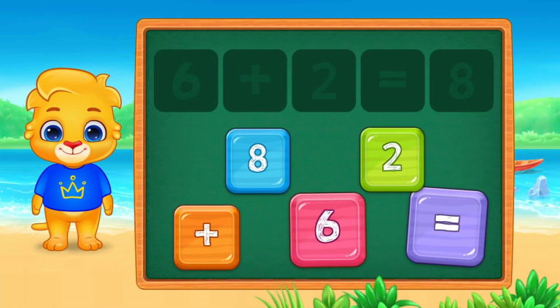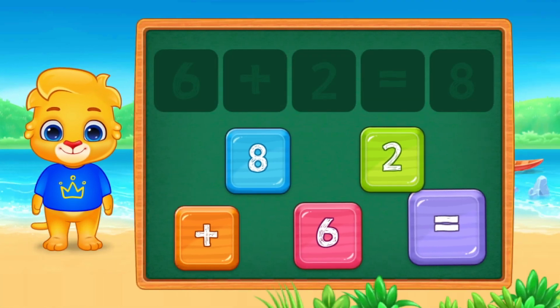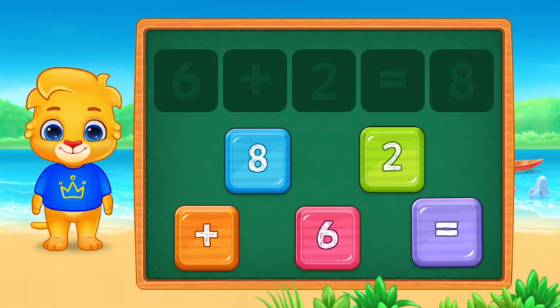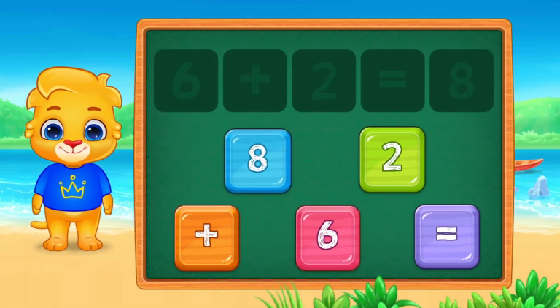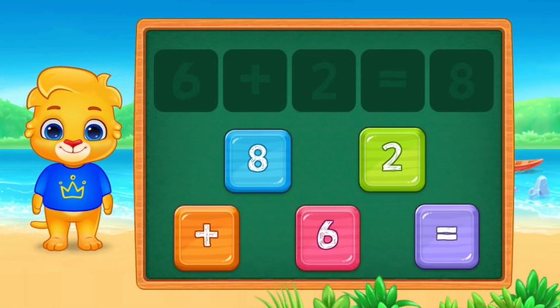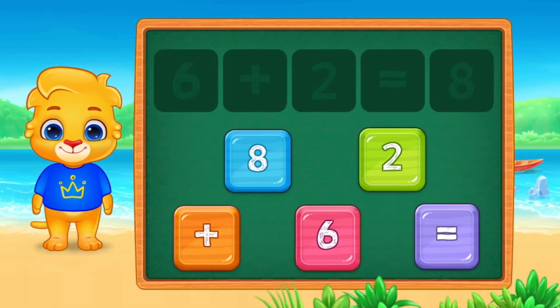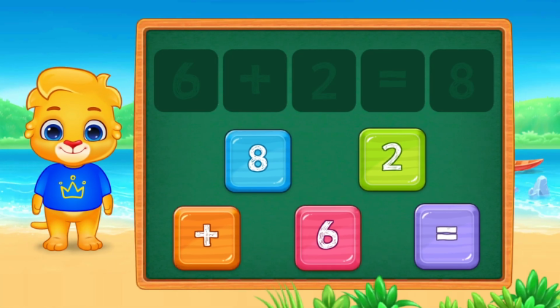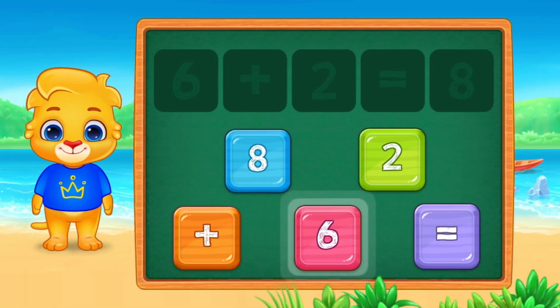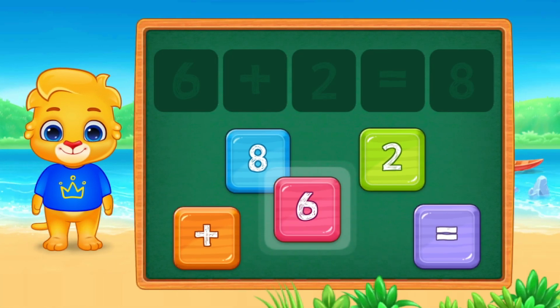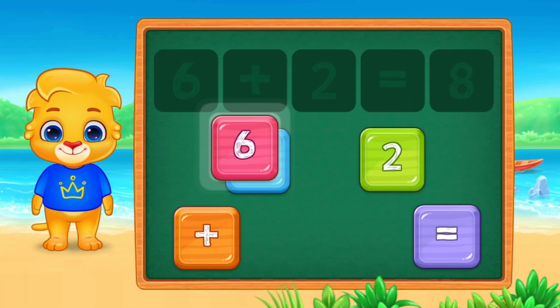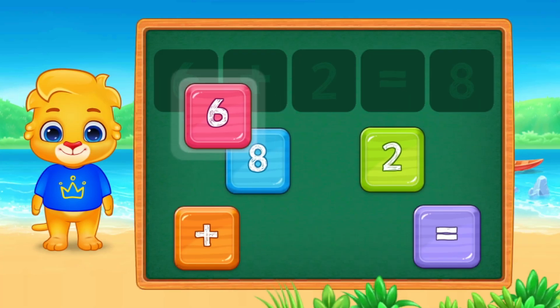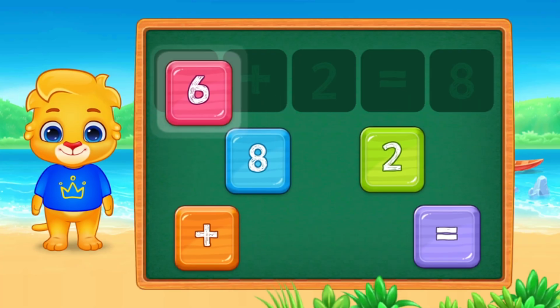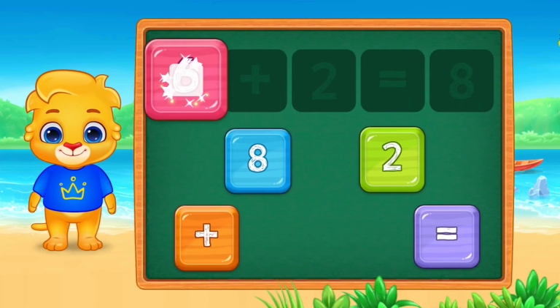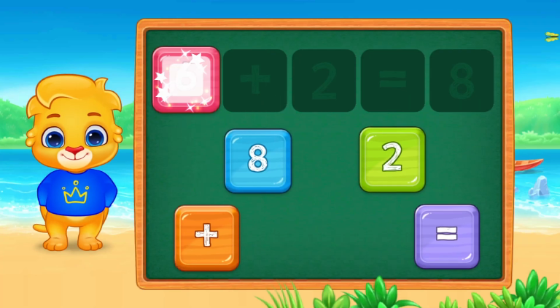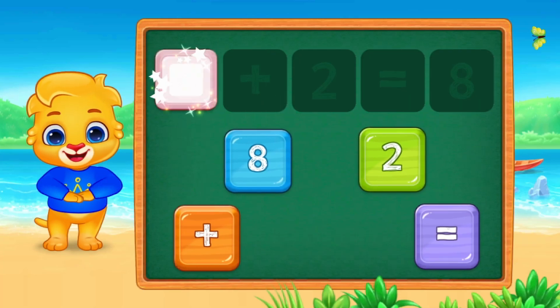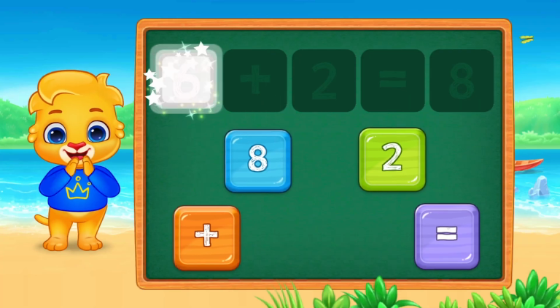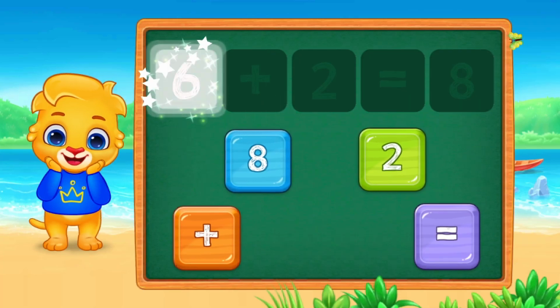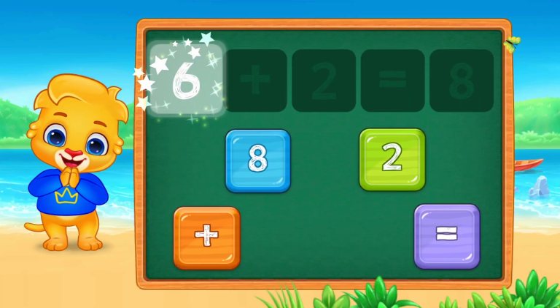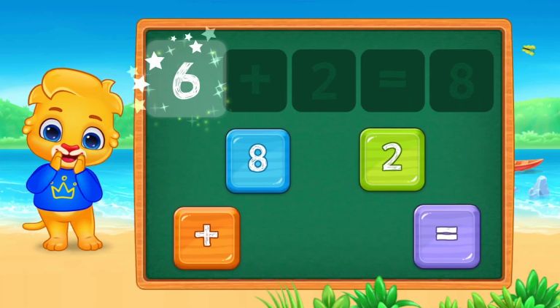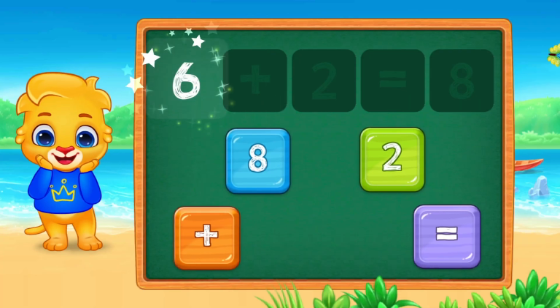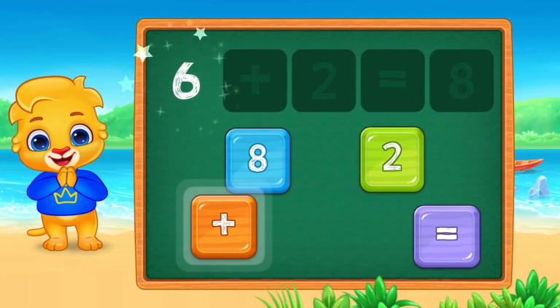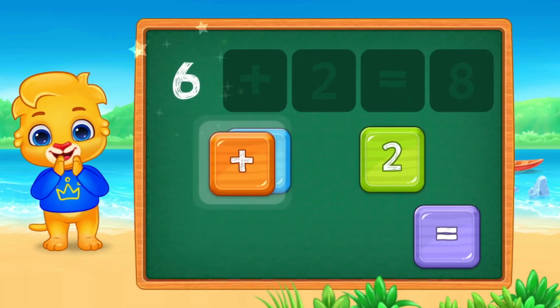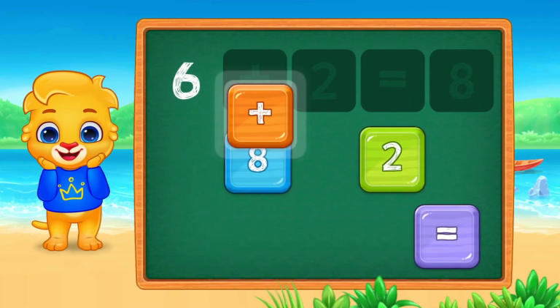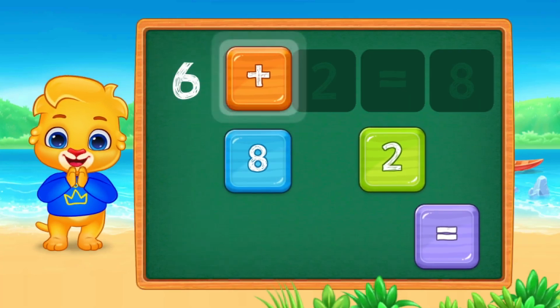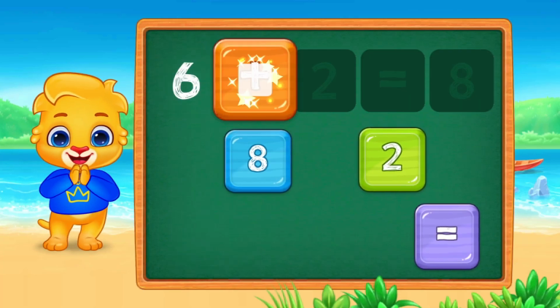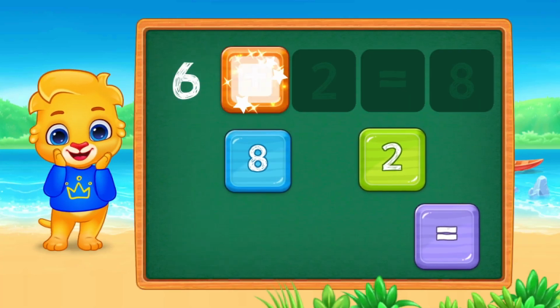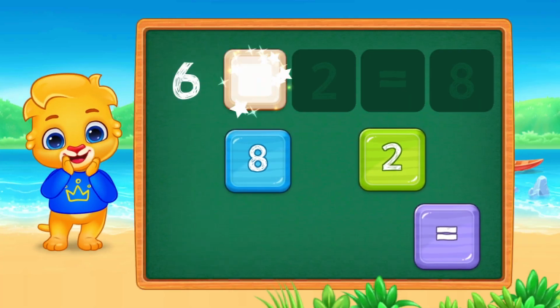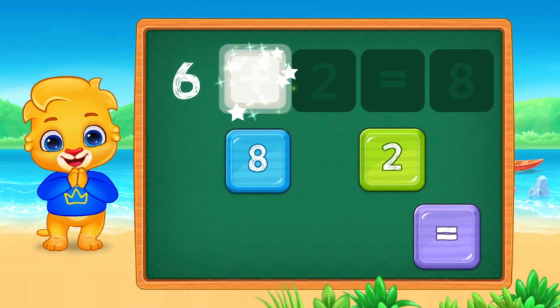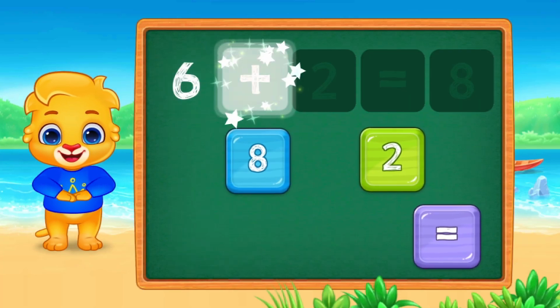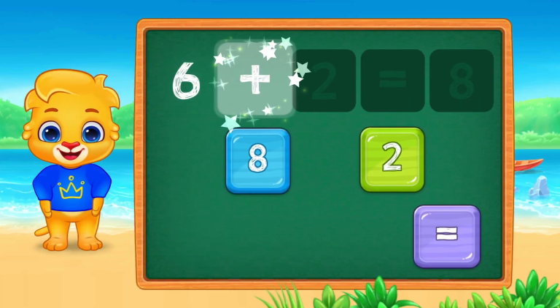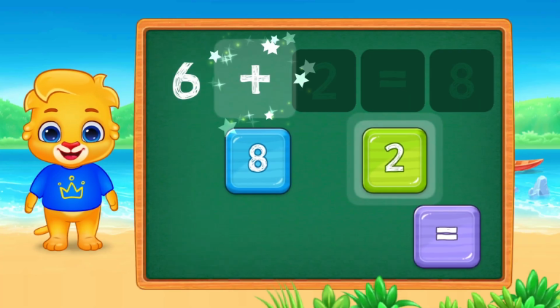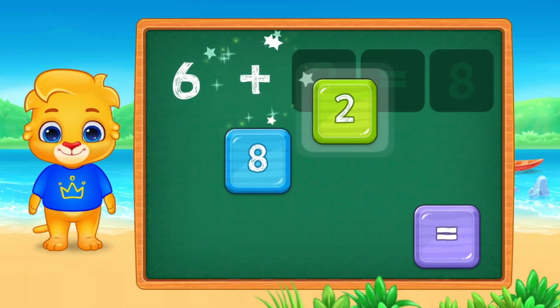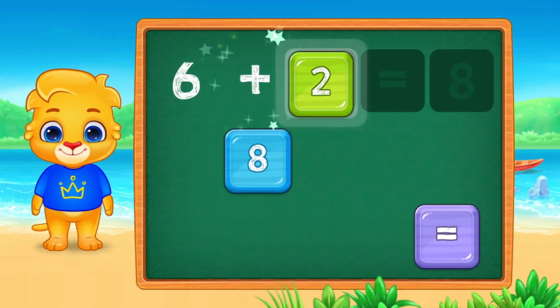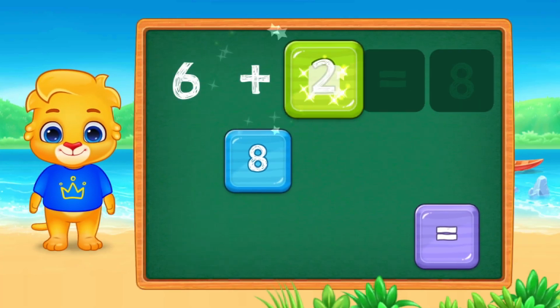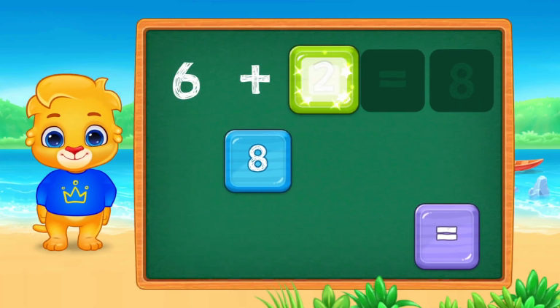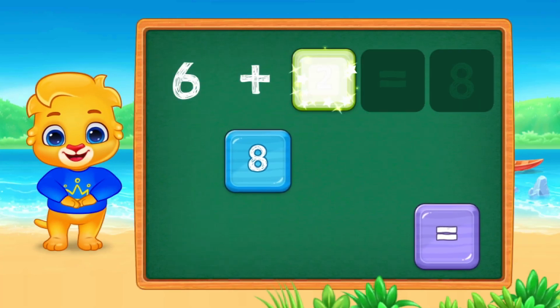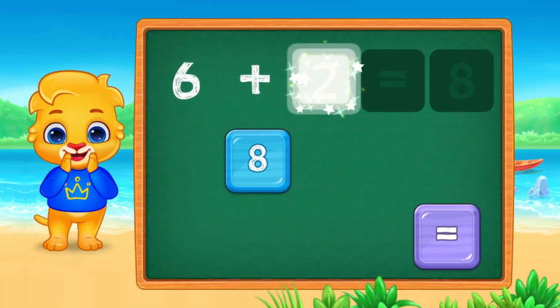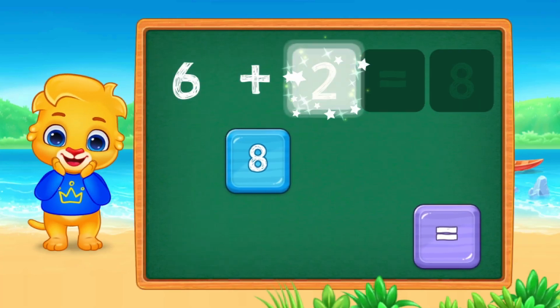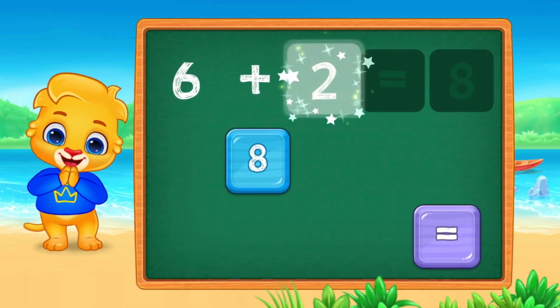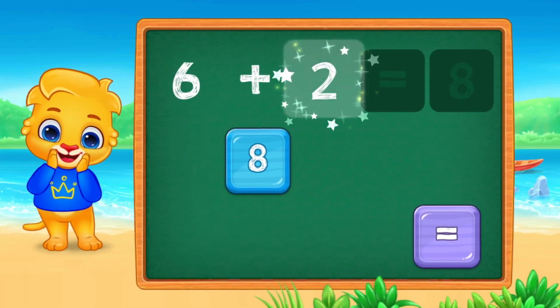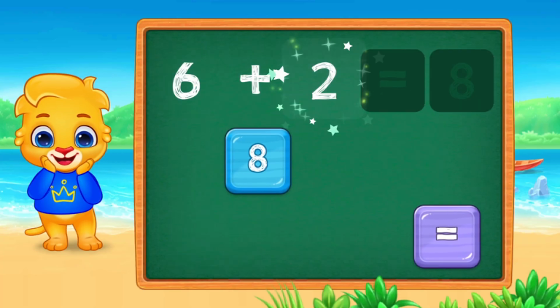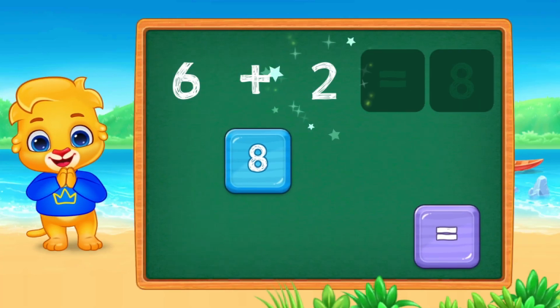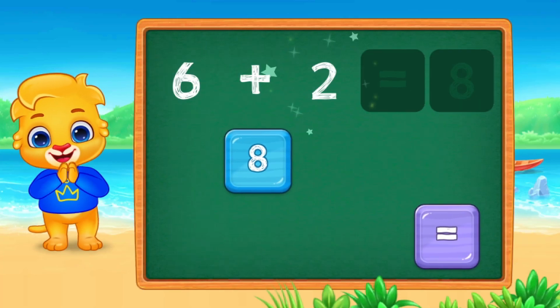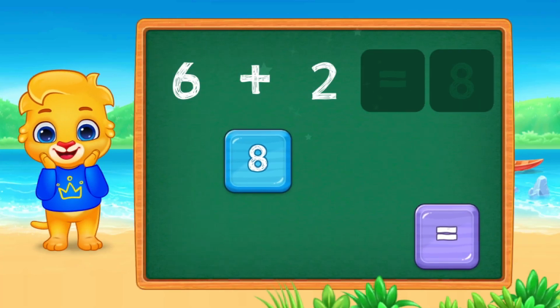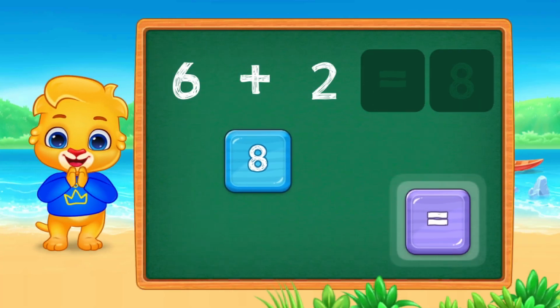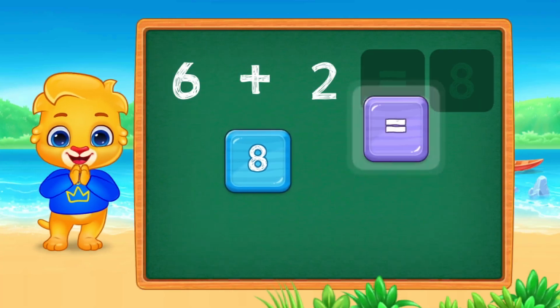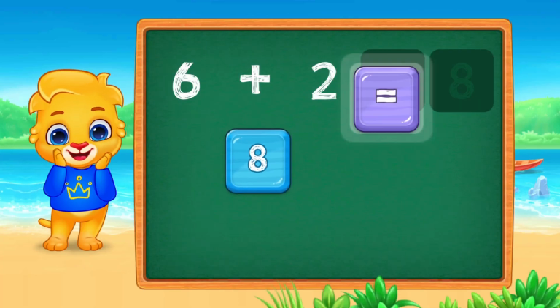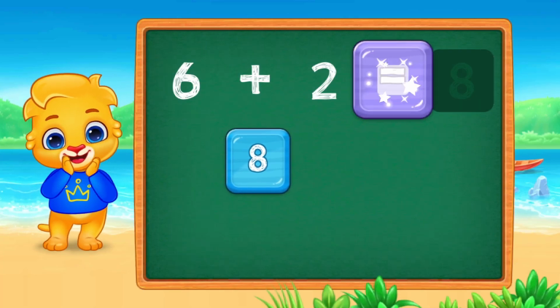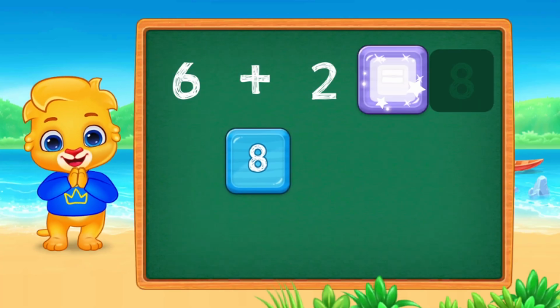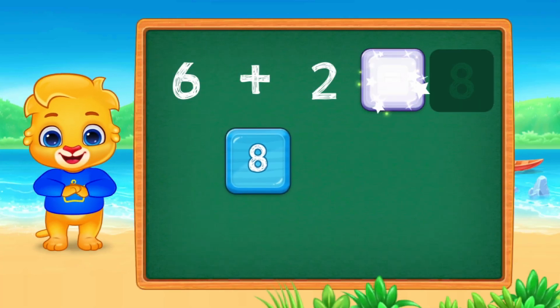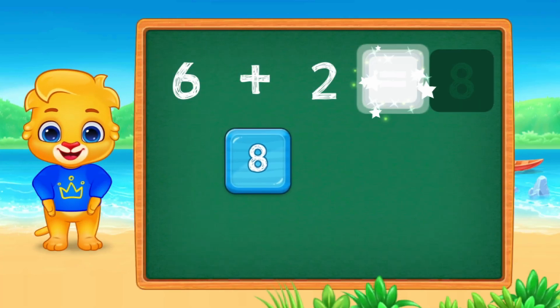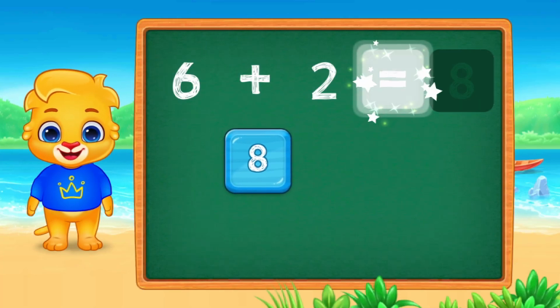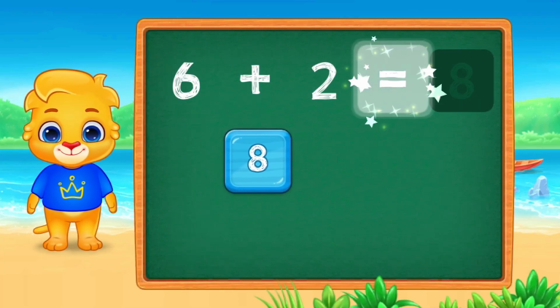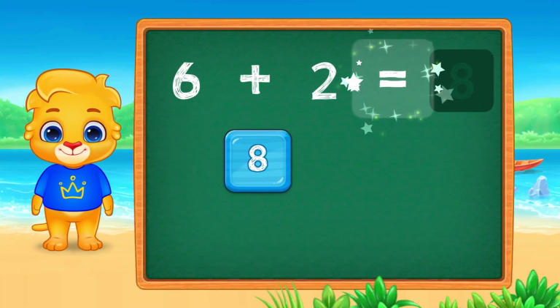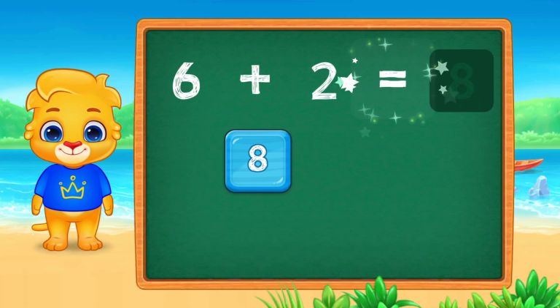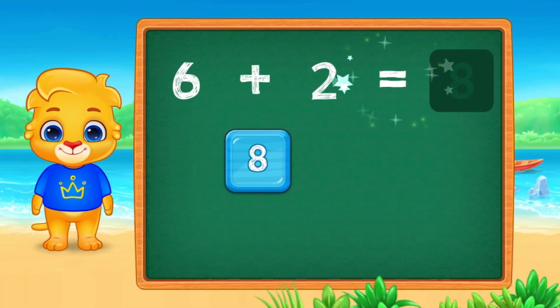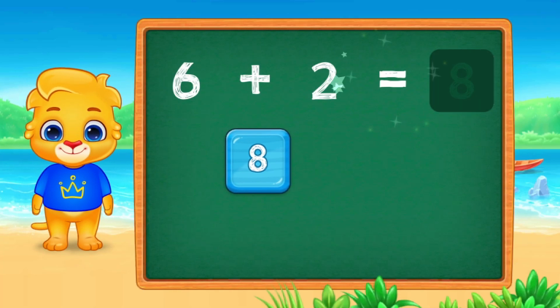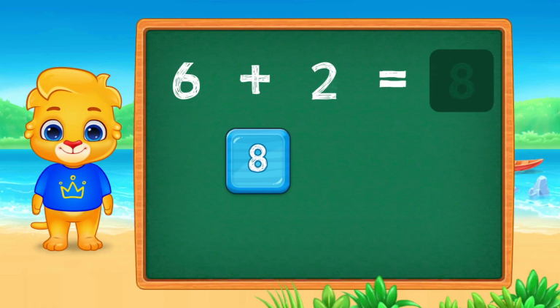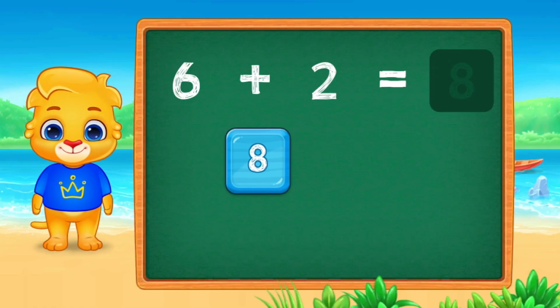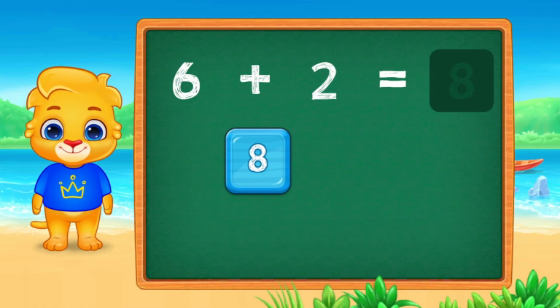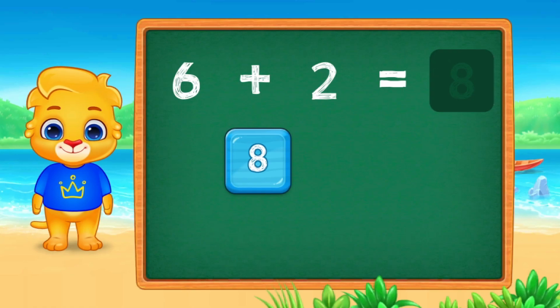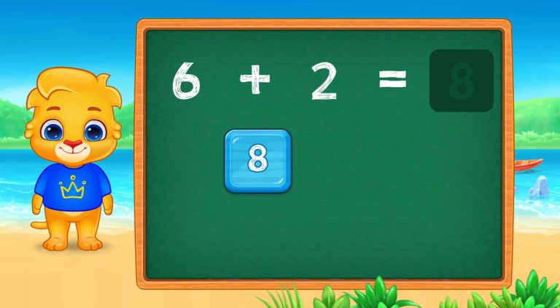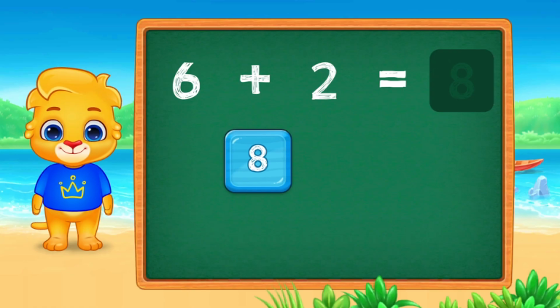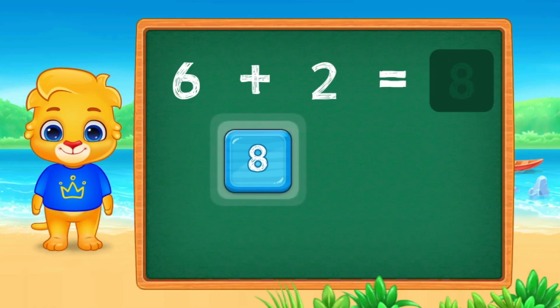Next puzzle. Six plus two equals eight. You are solving them so fast!